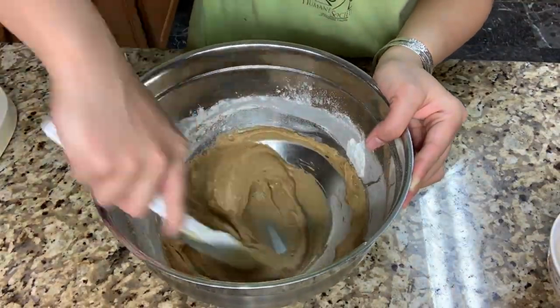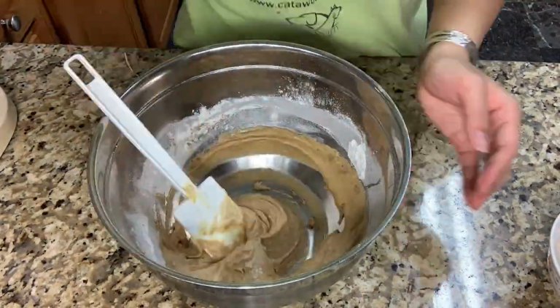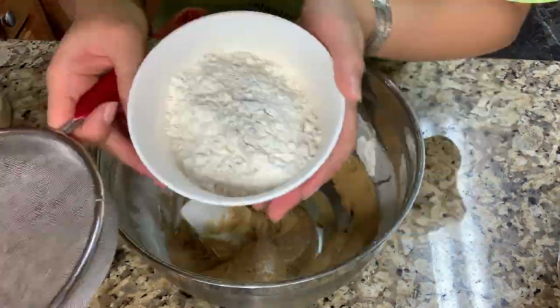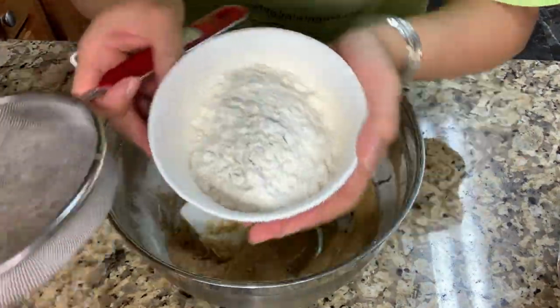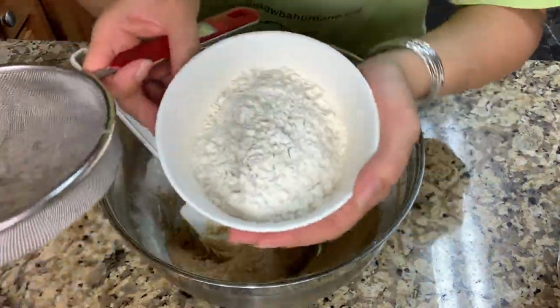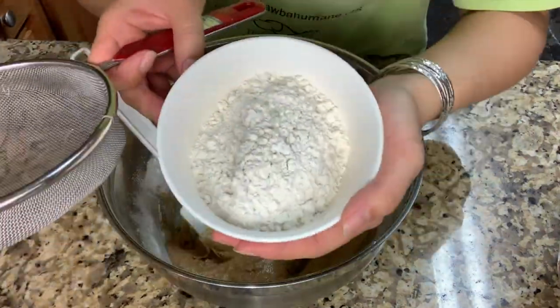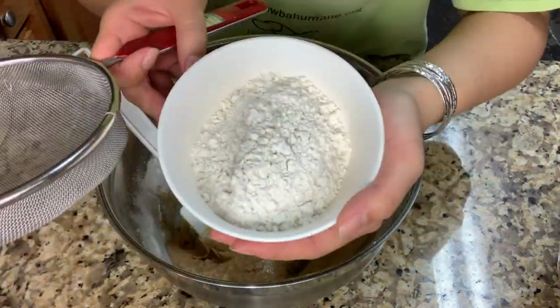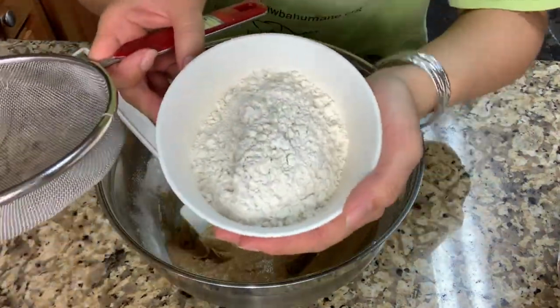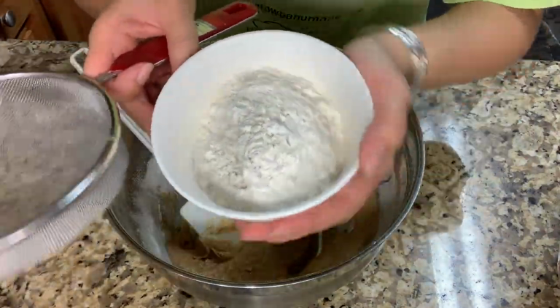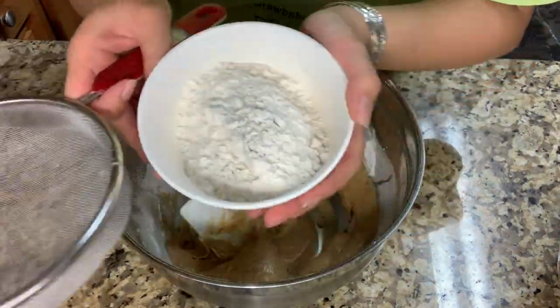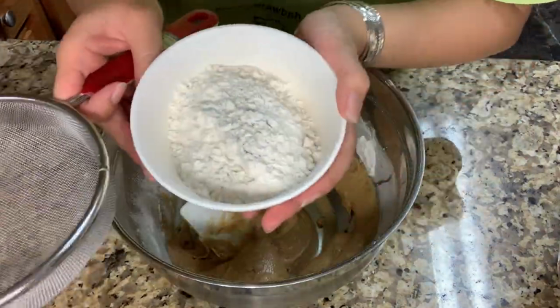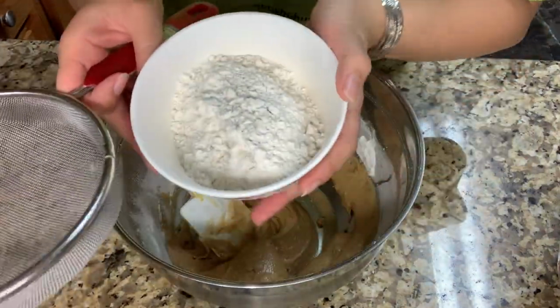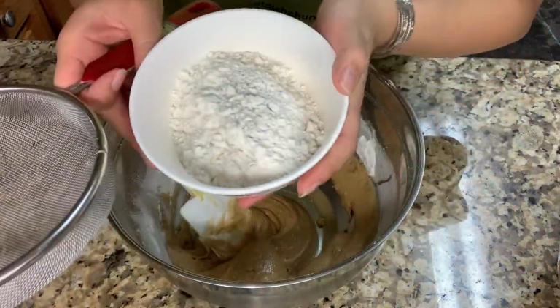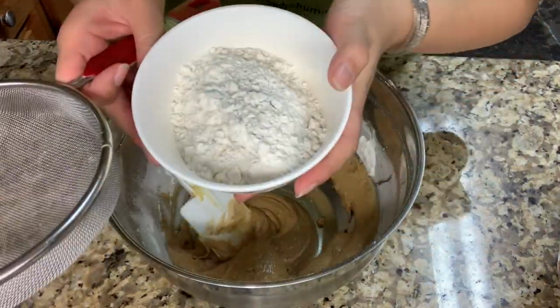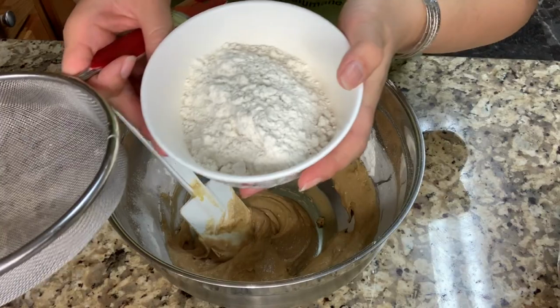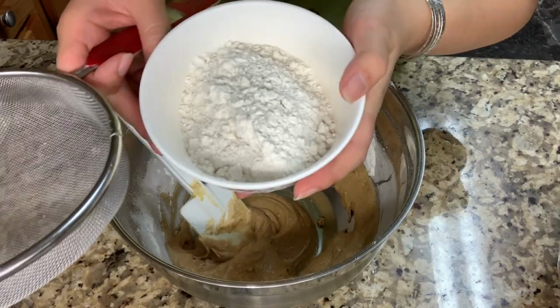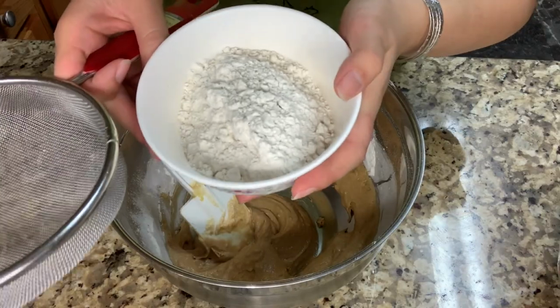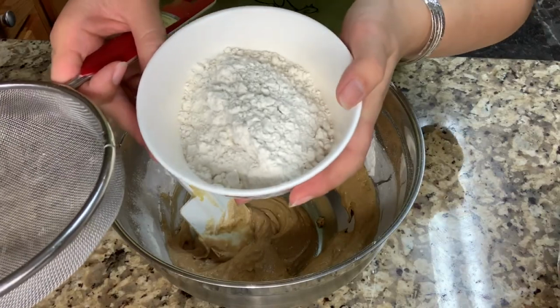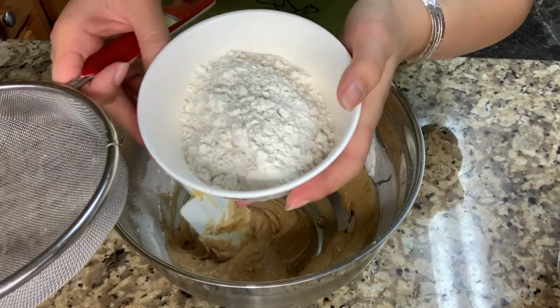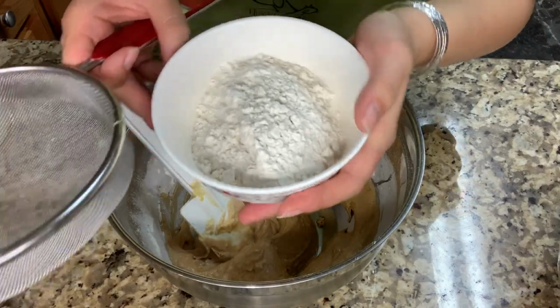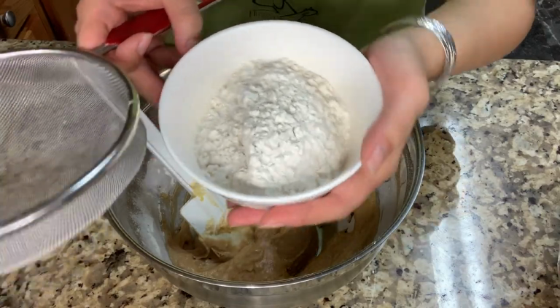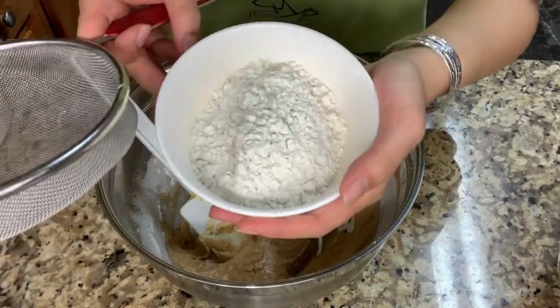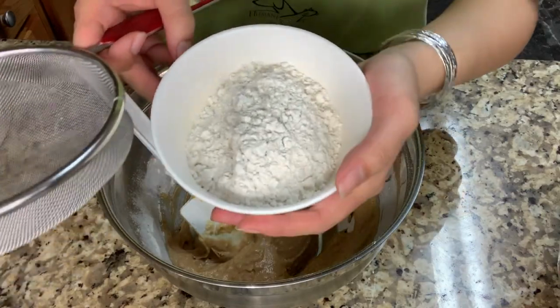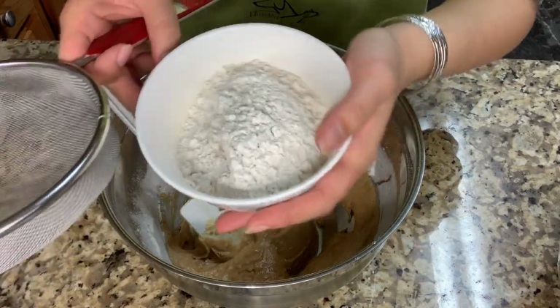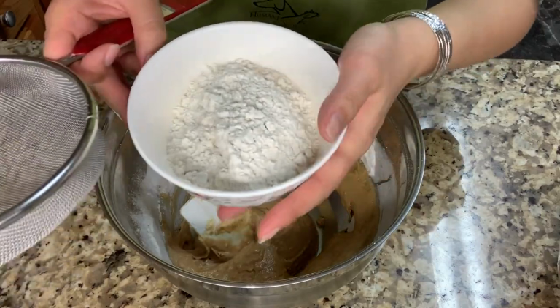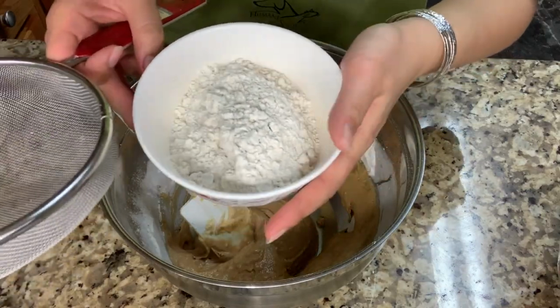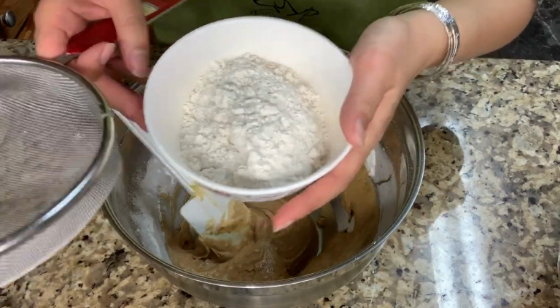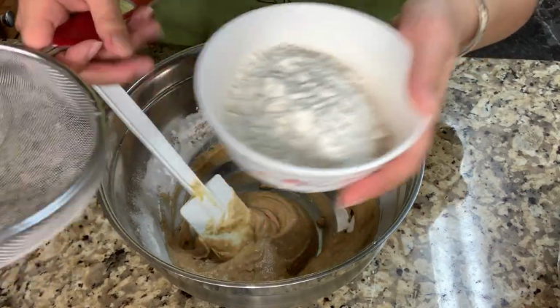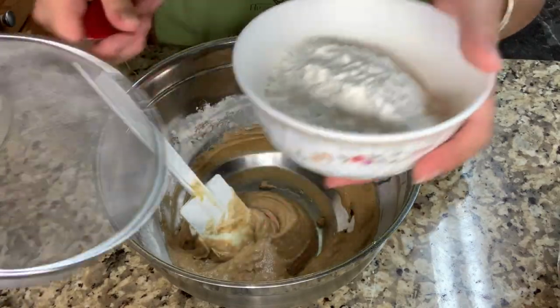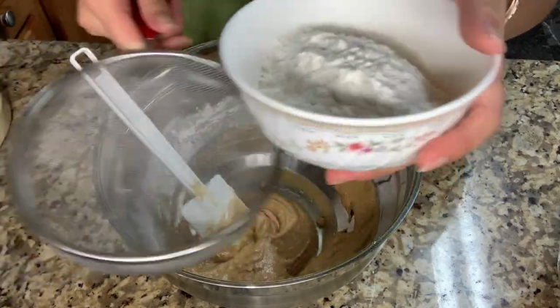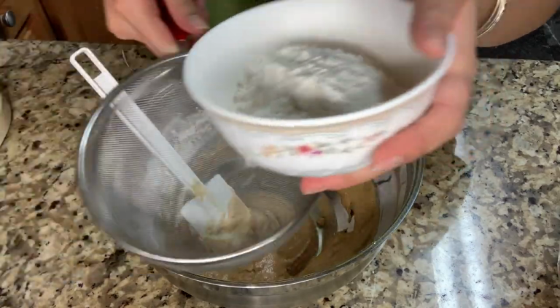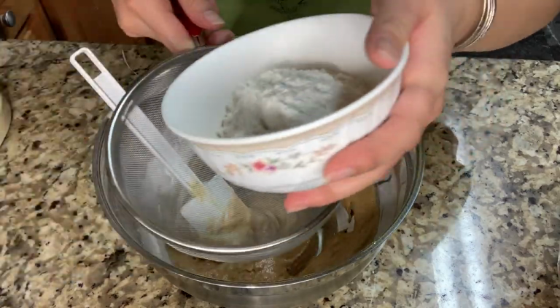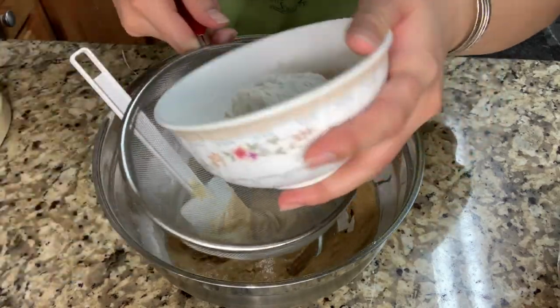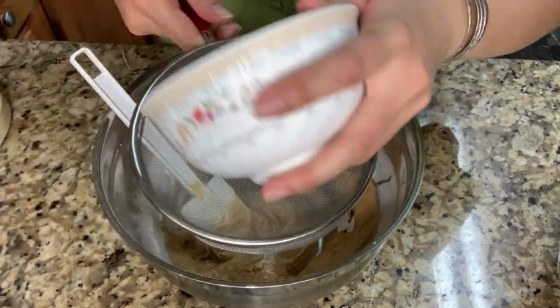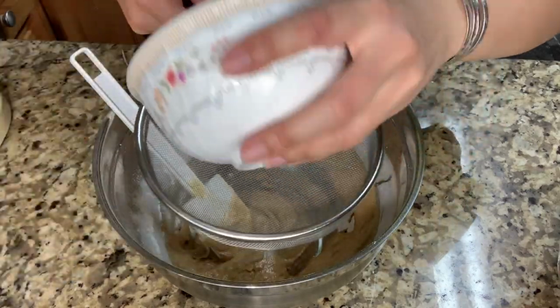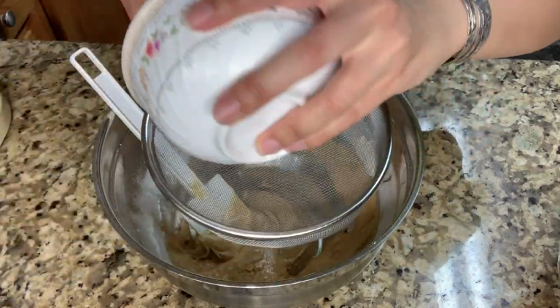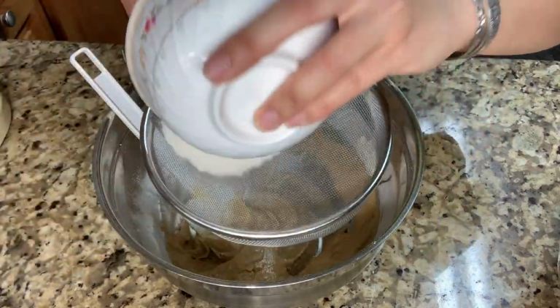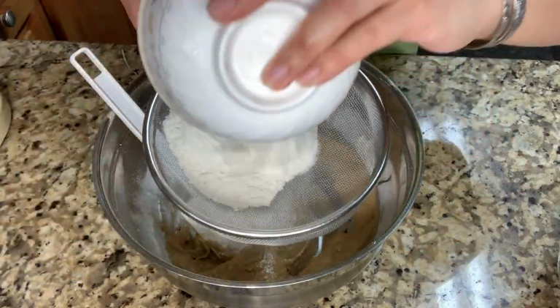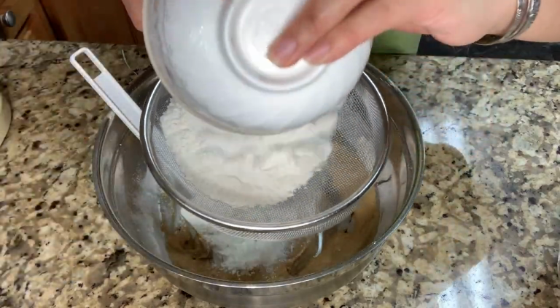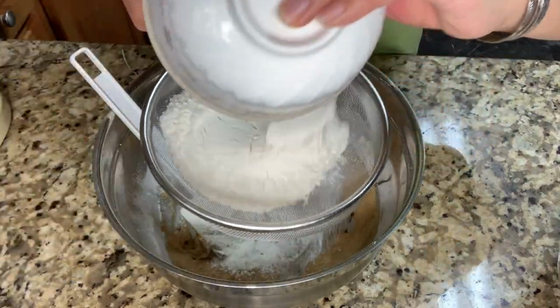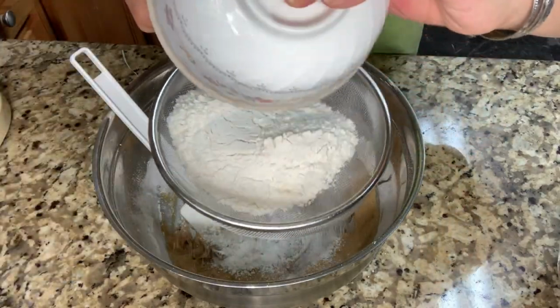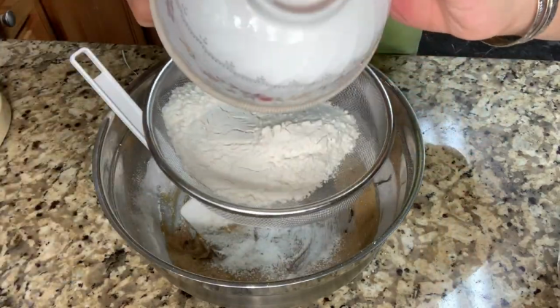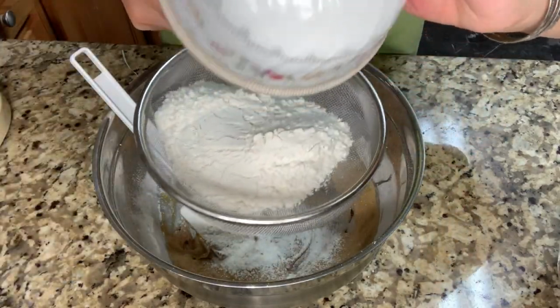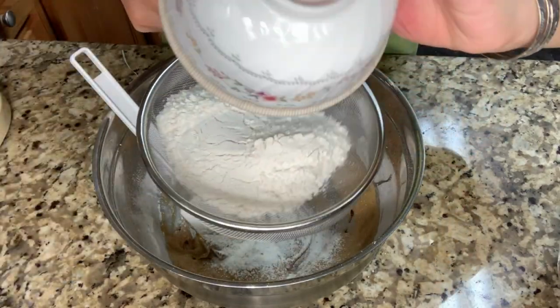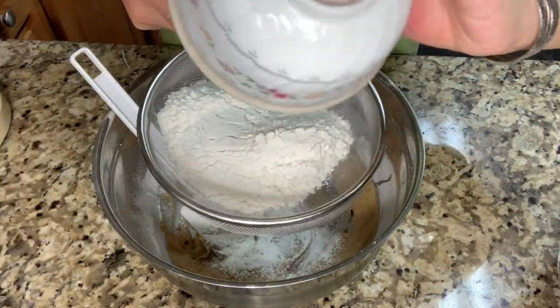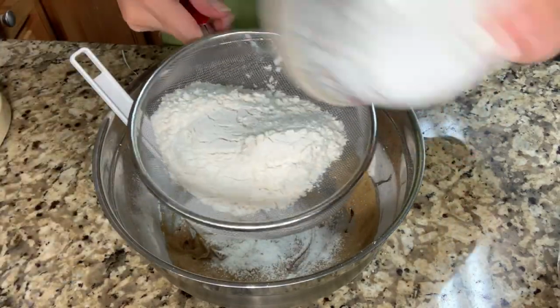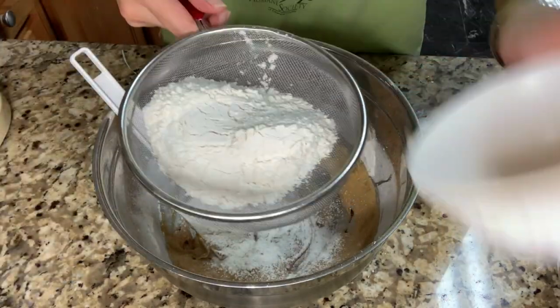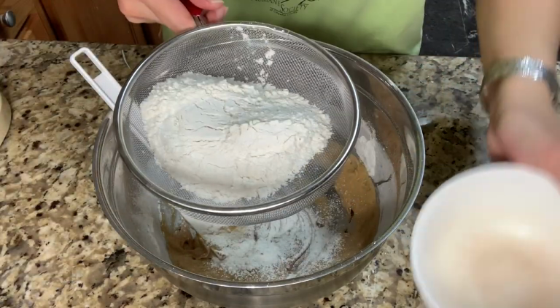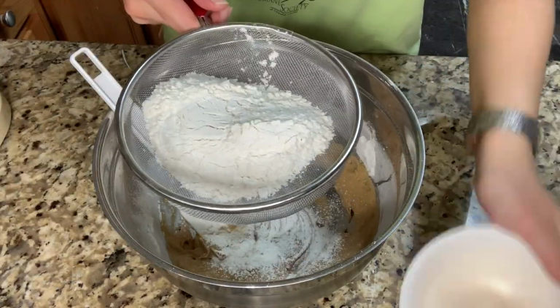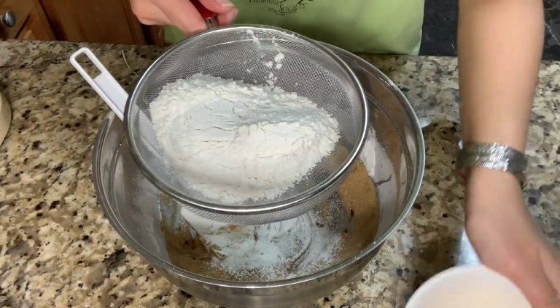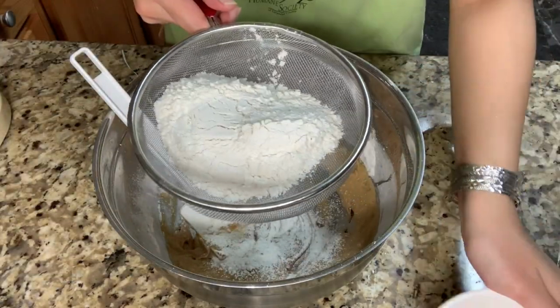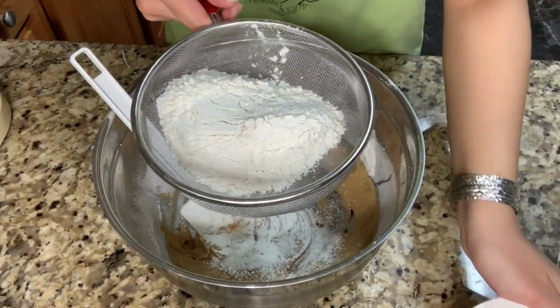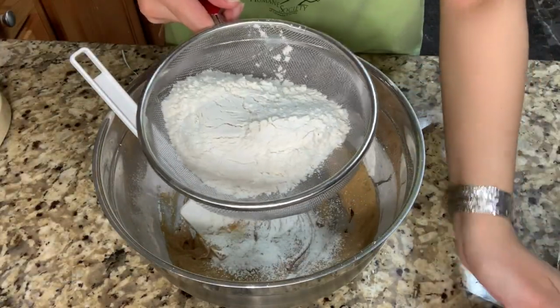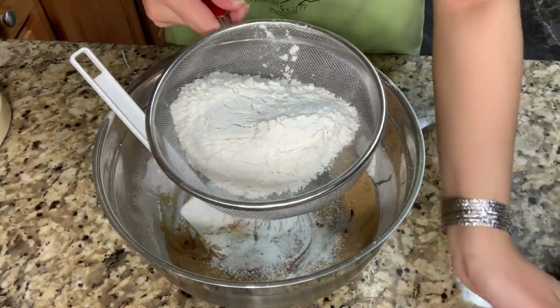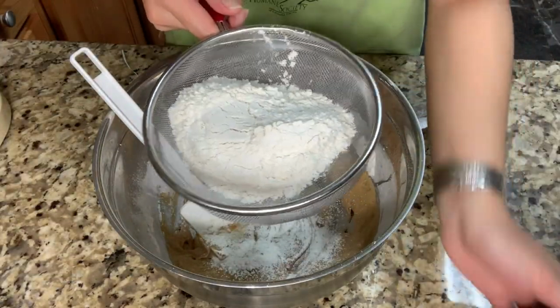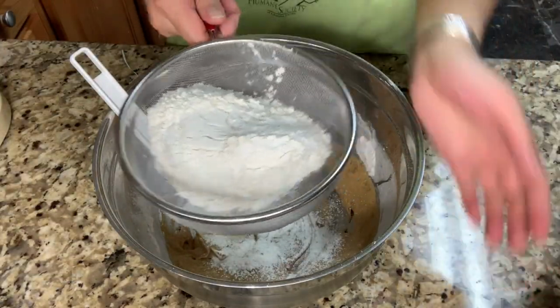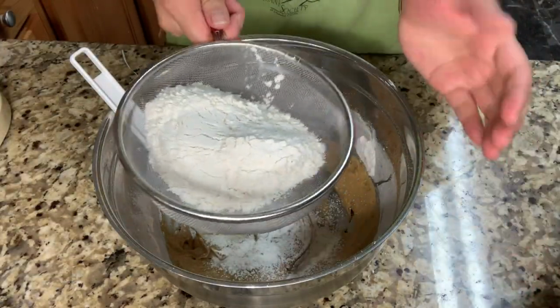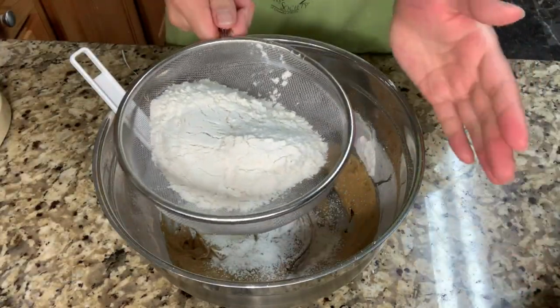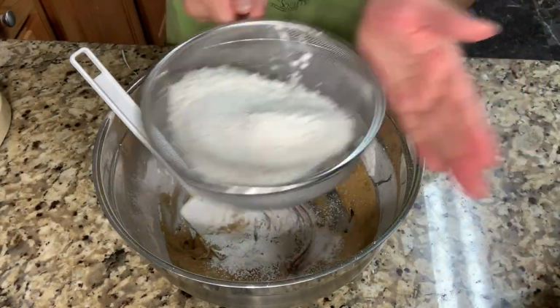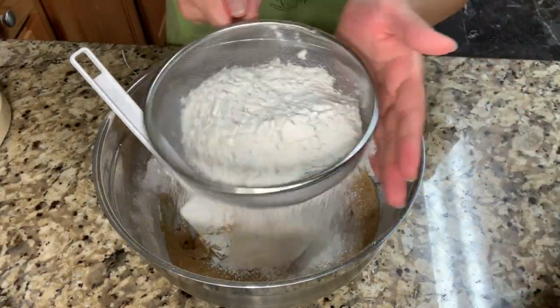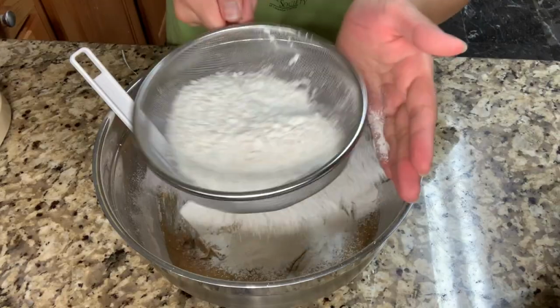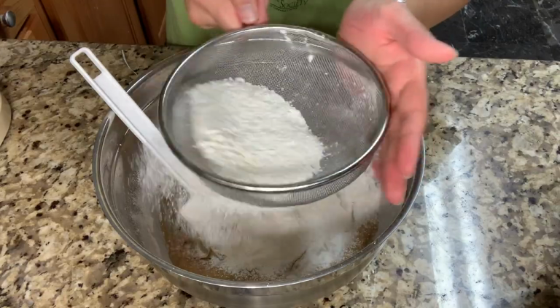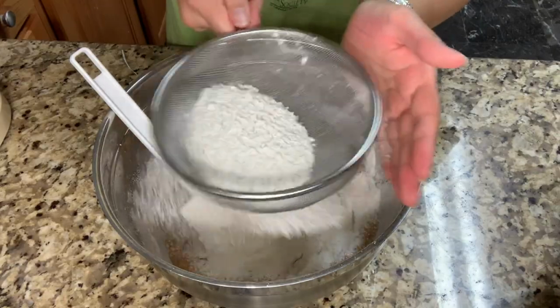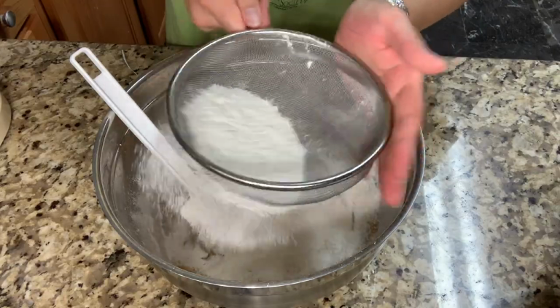So I'm gonna add another 100 grams of all-purpose flour and sift it, because well, this is a little bit, so I'm gonna add another one.